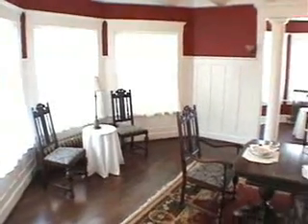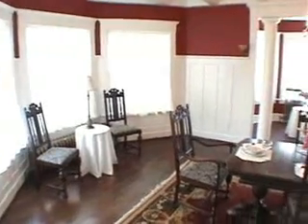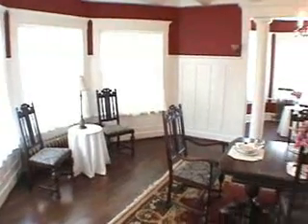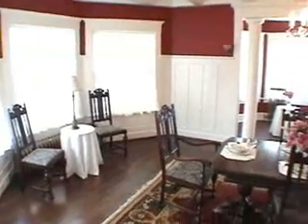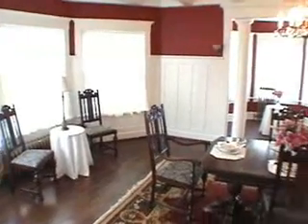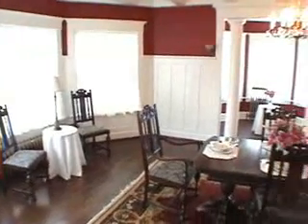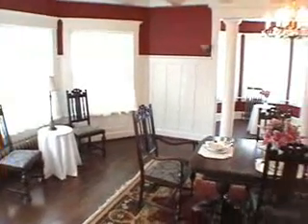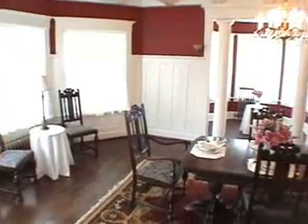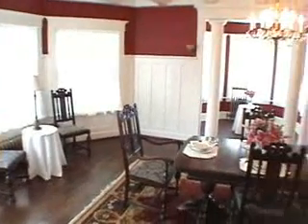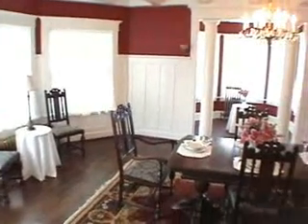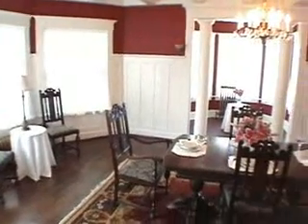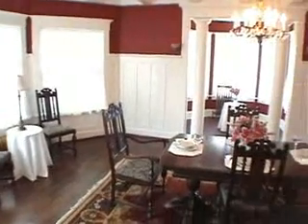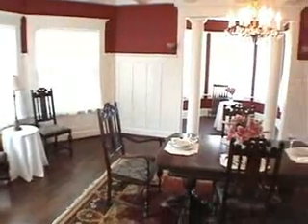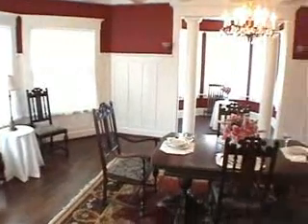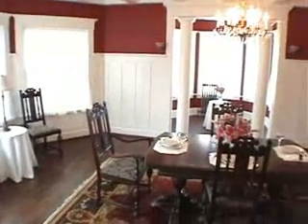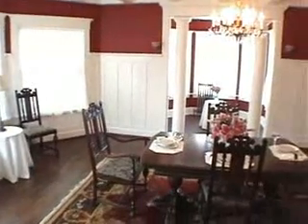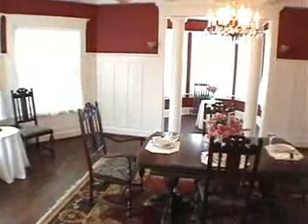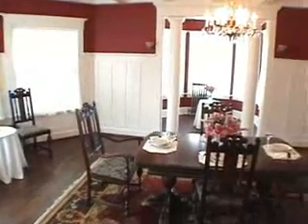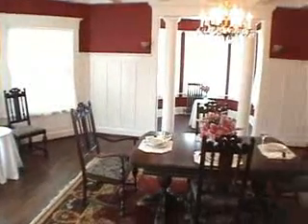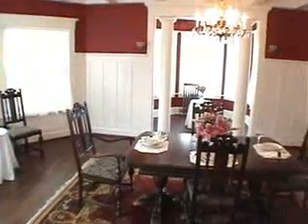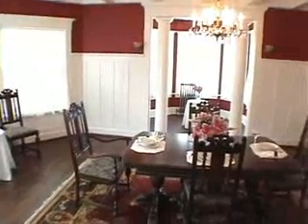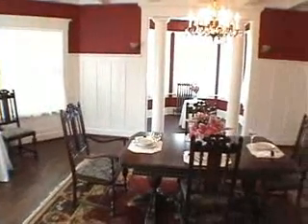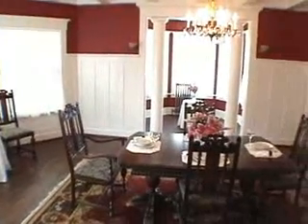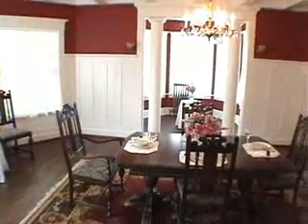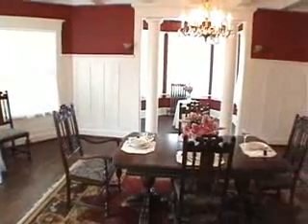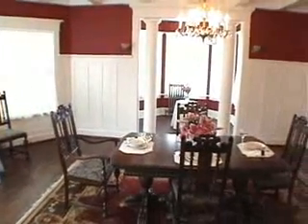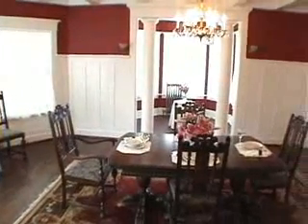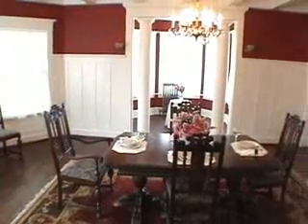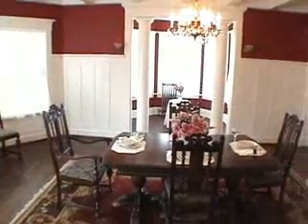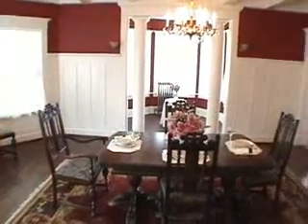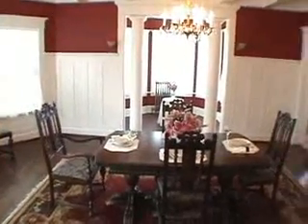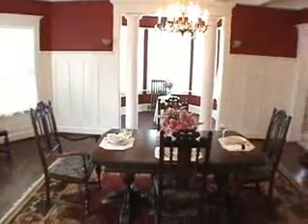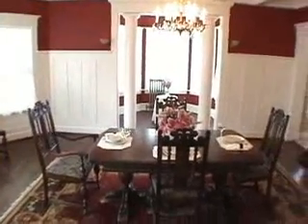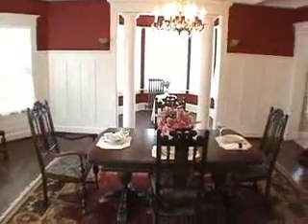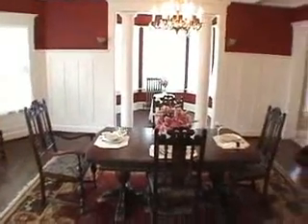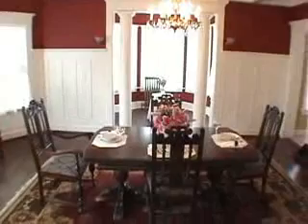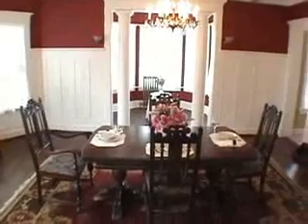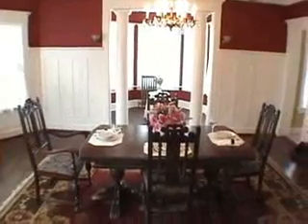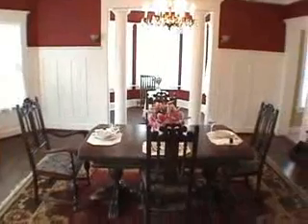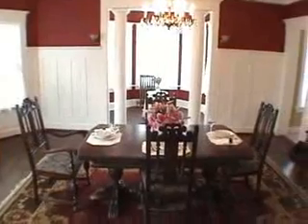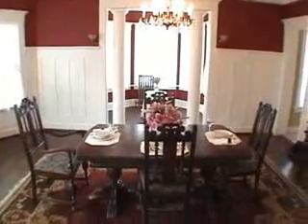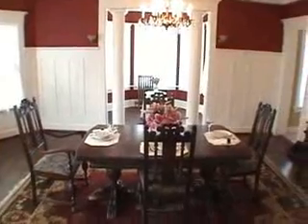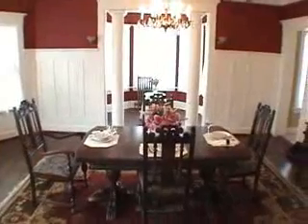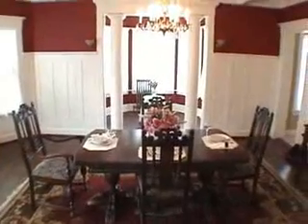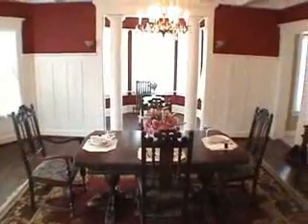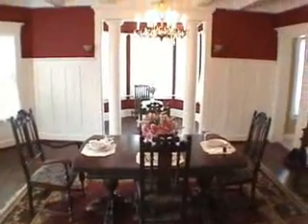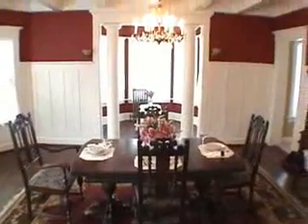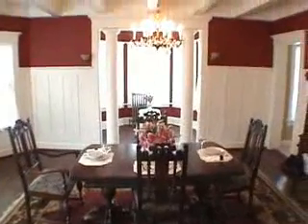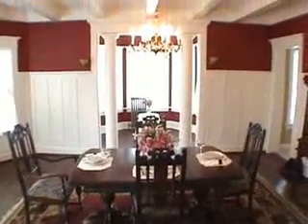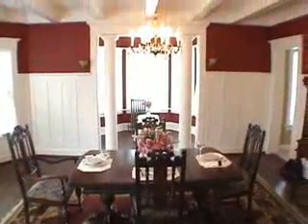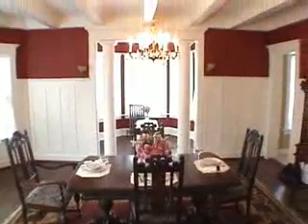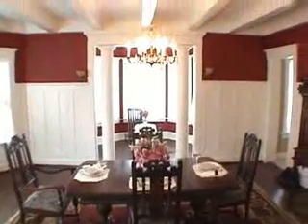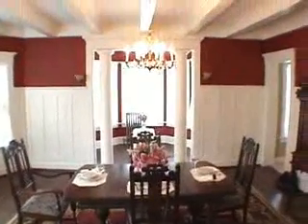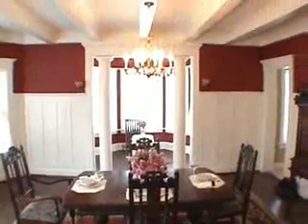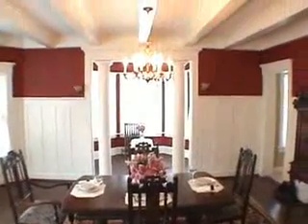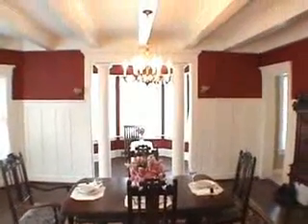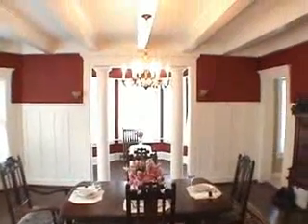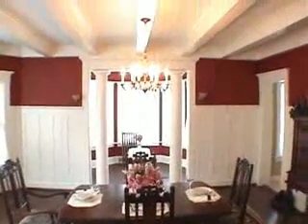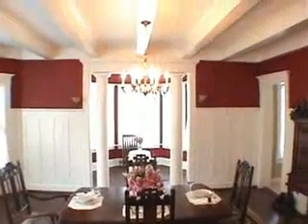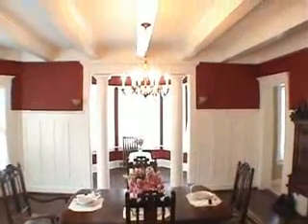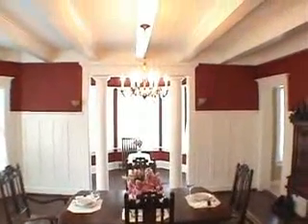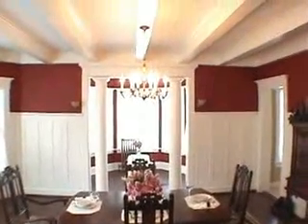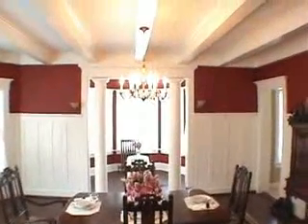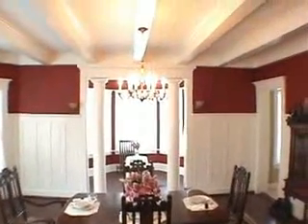An elegant formal dining room, beautiful chandelier, and open beam ceiling.